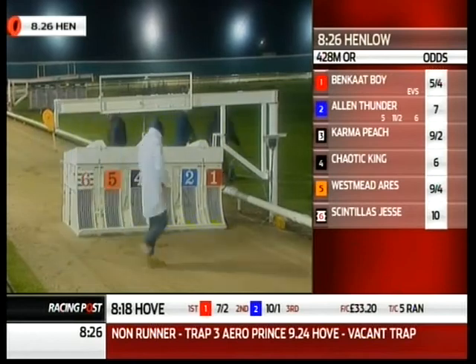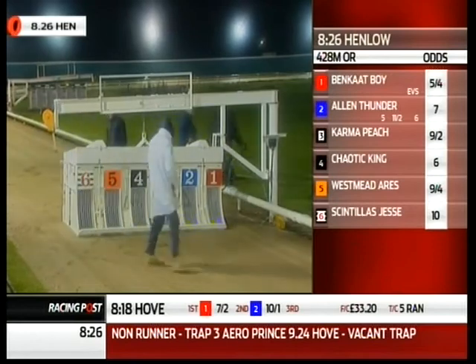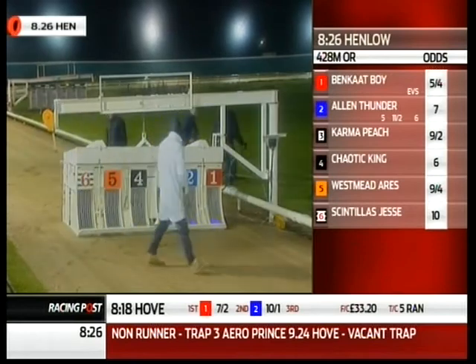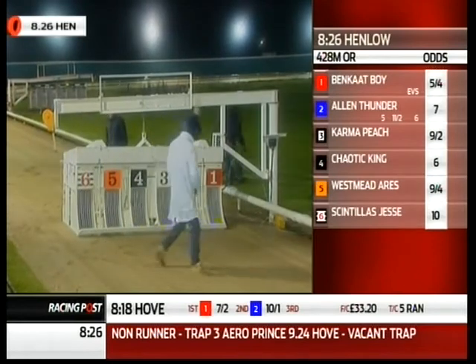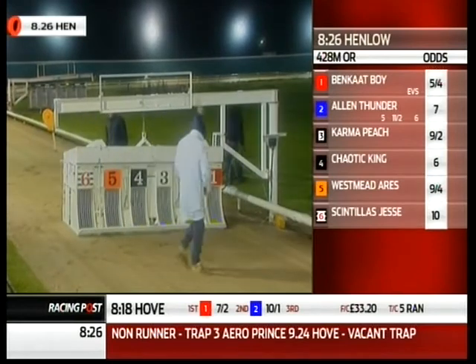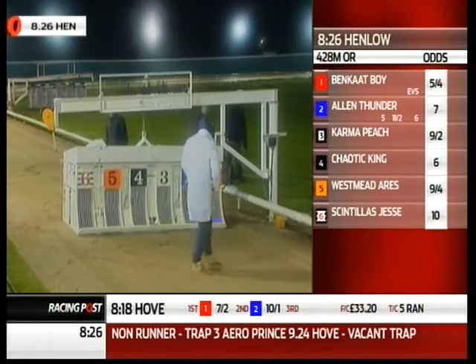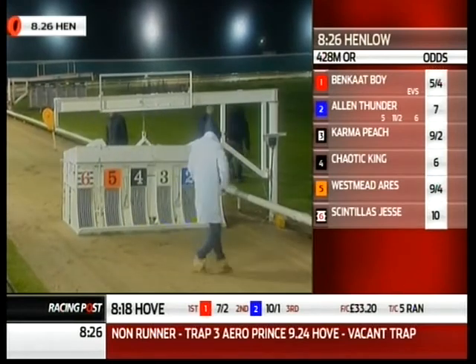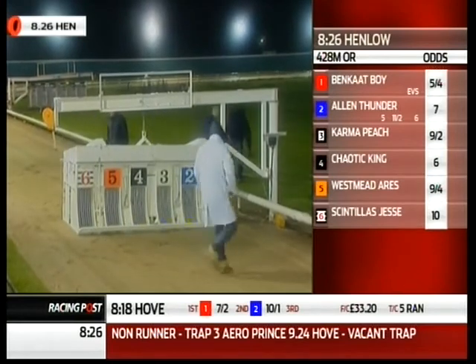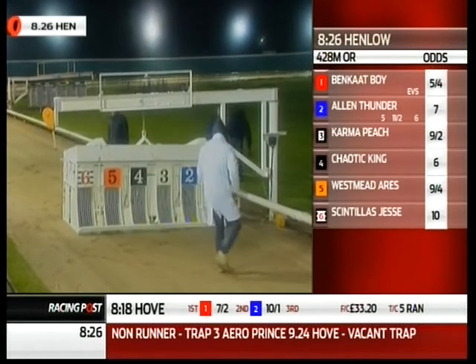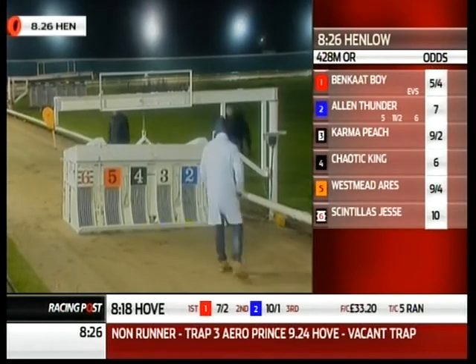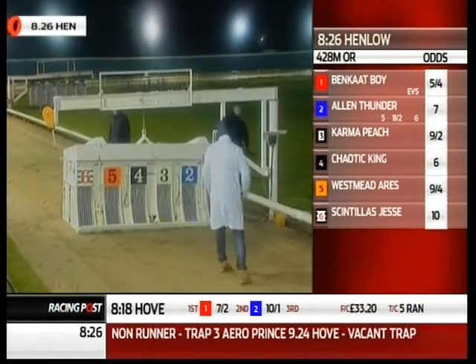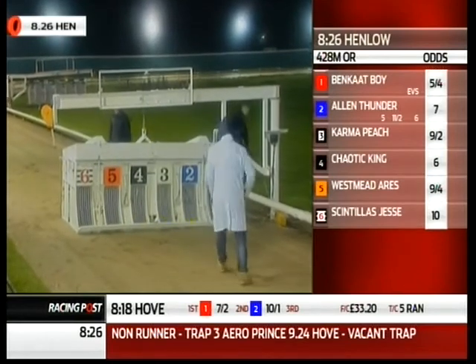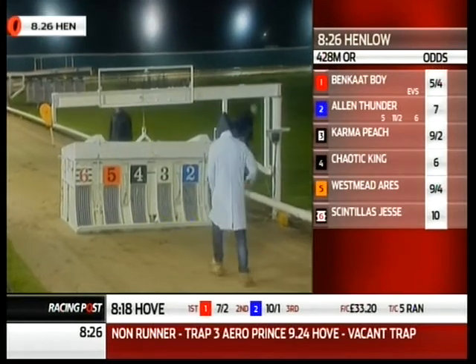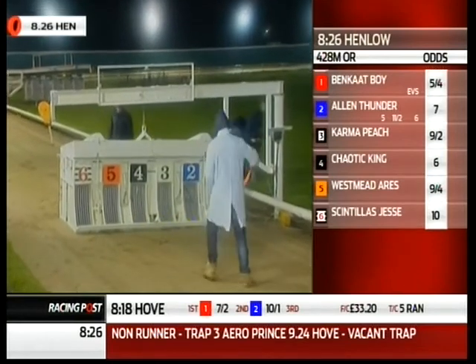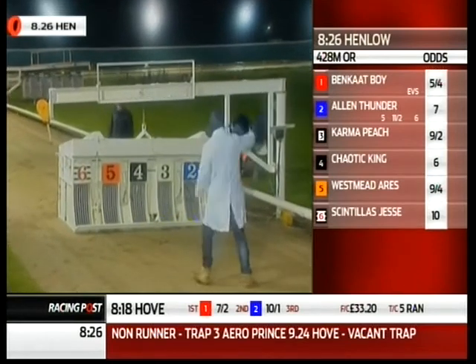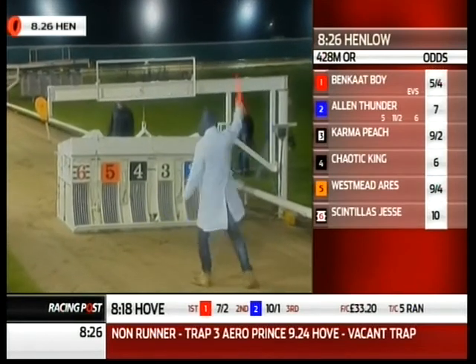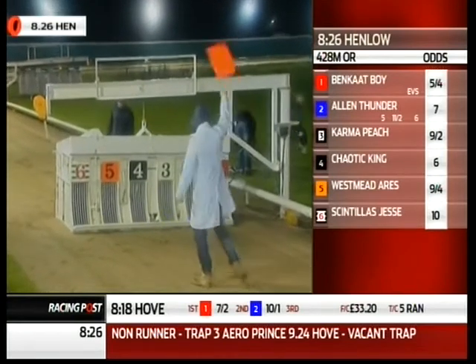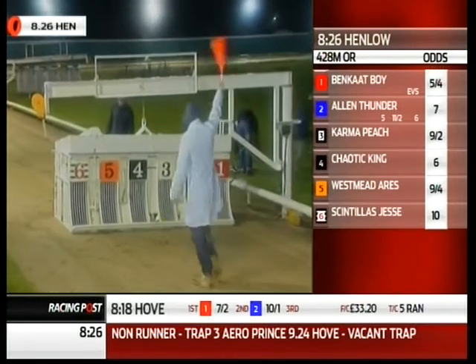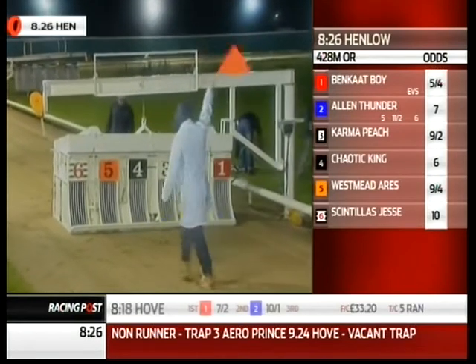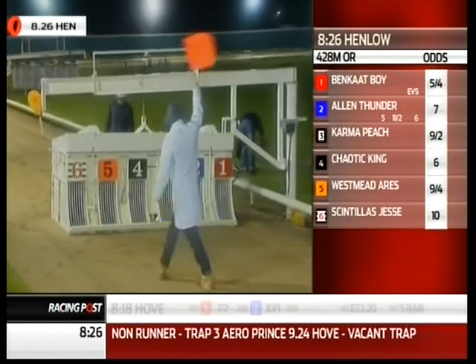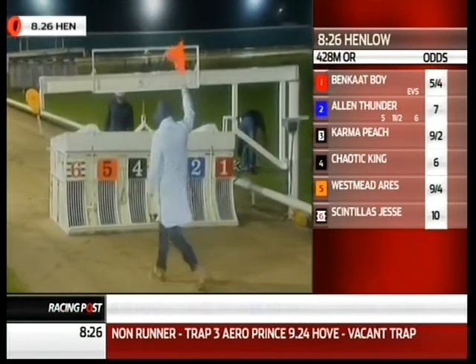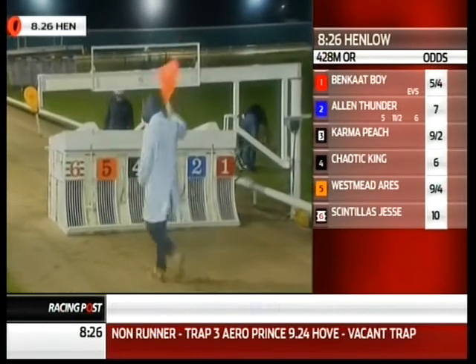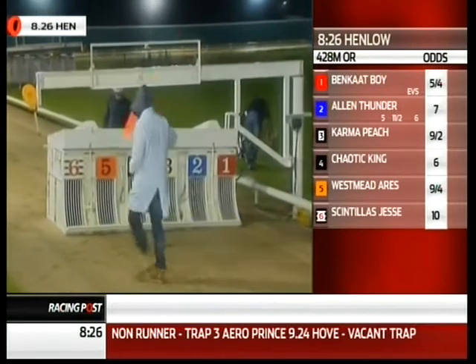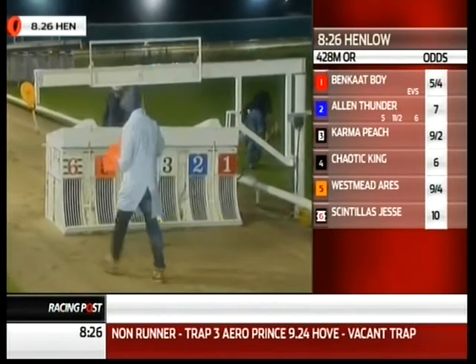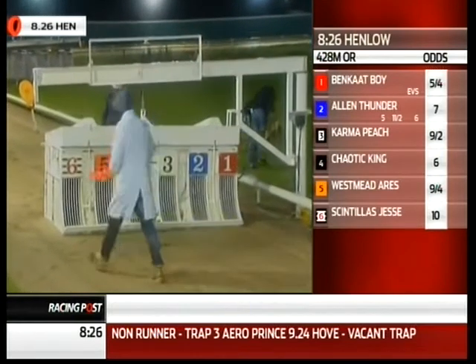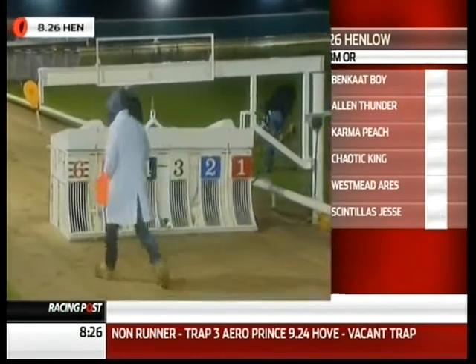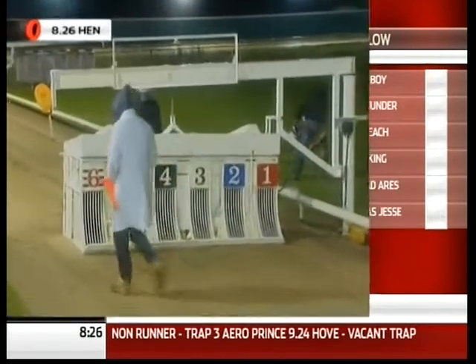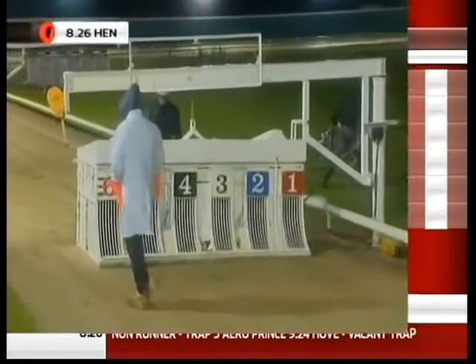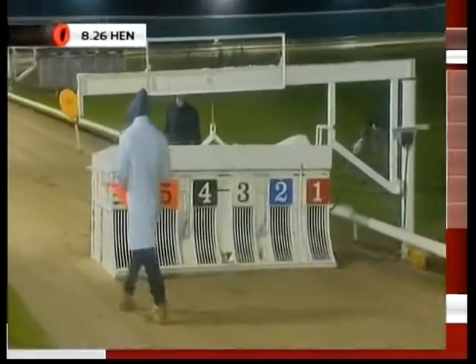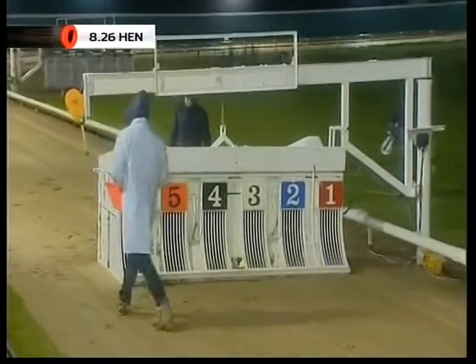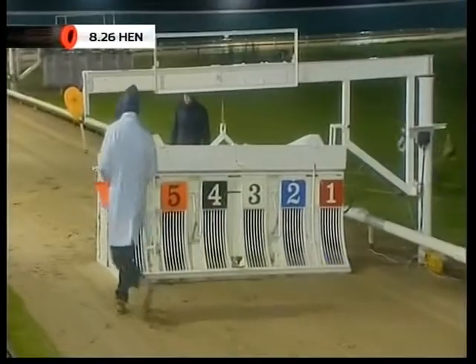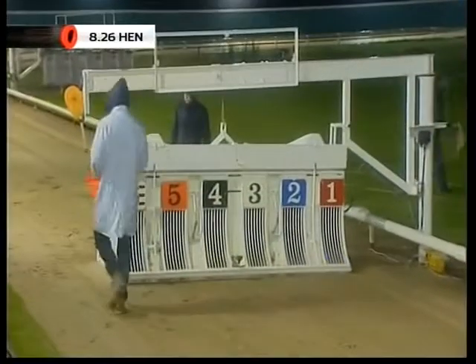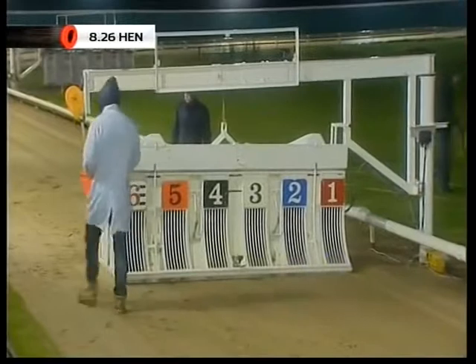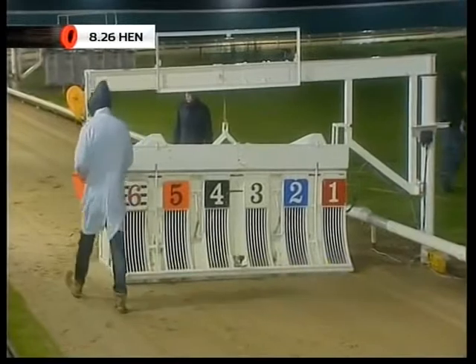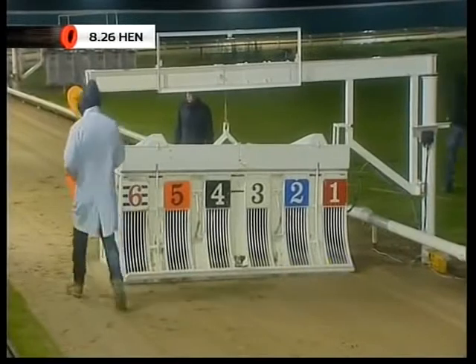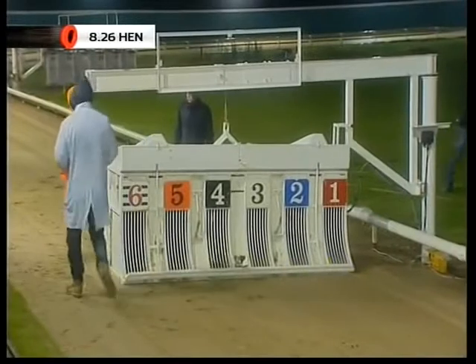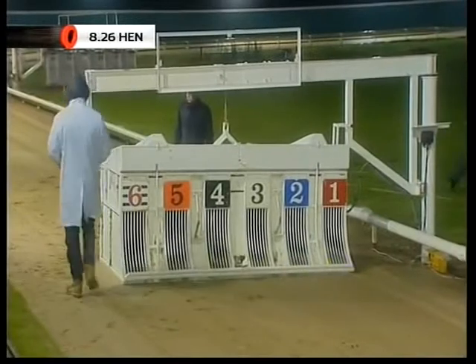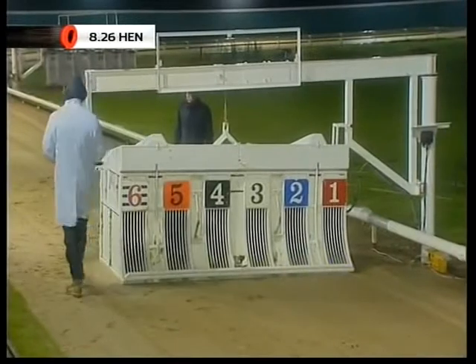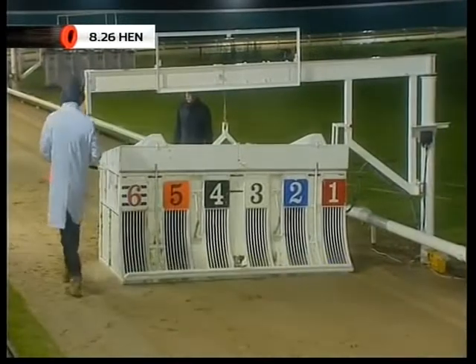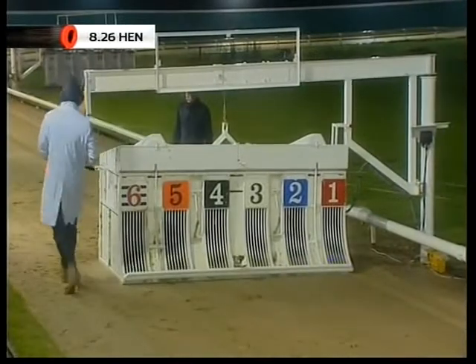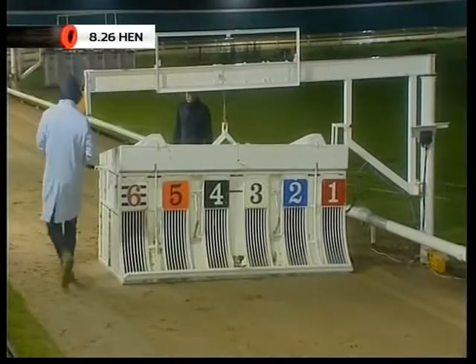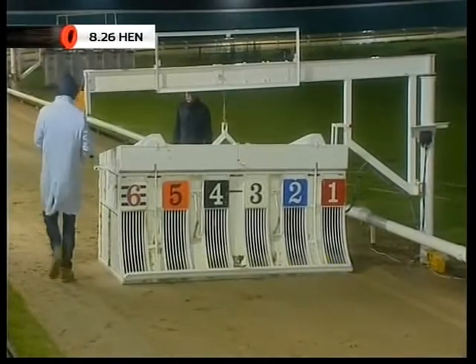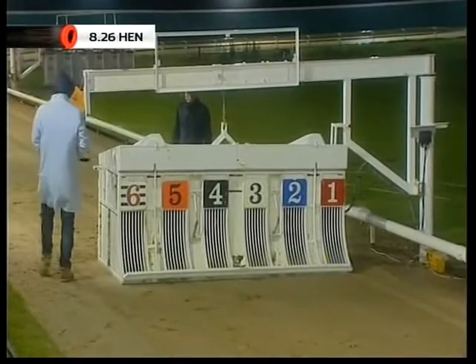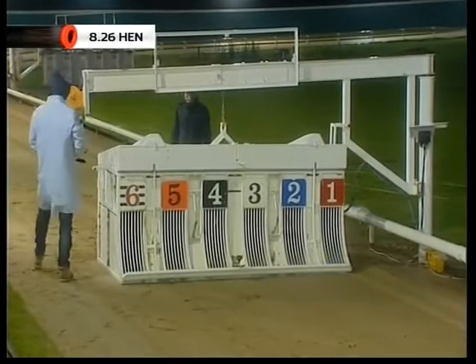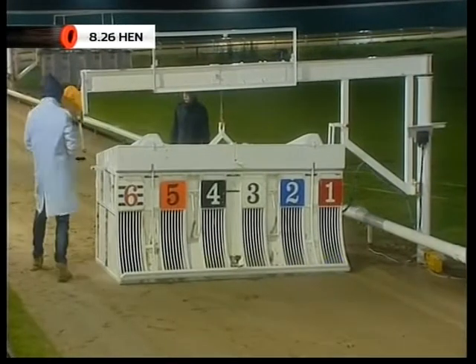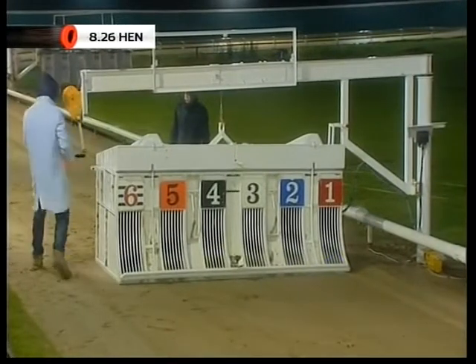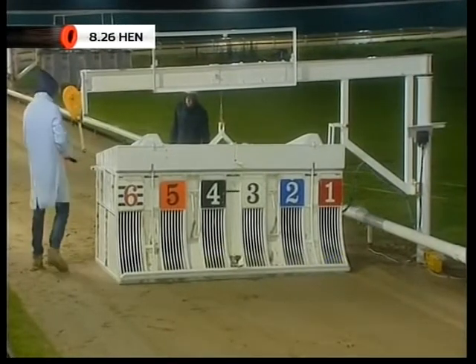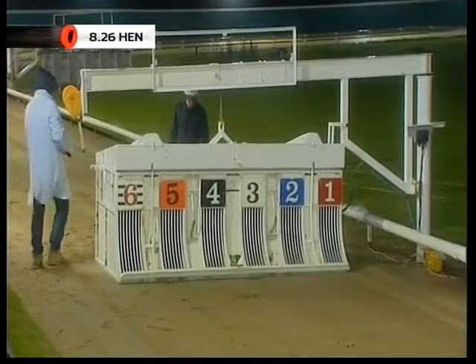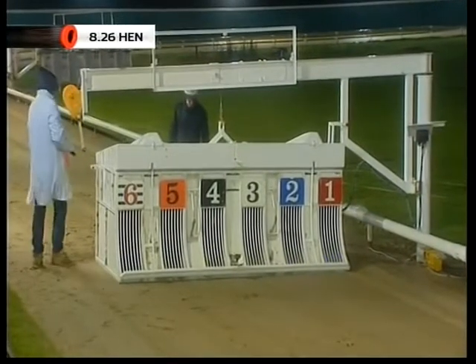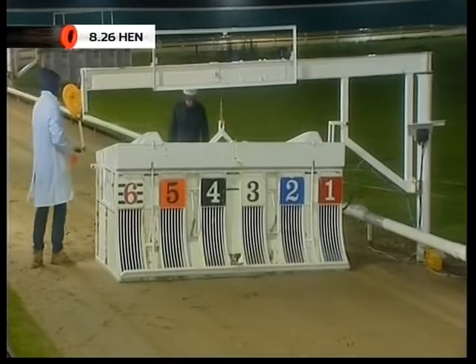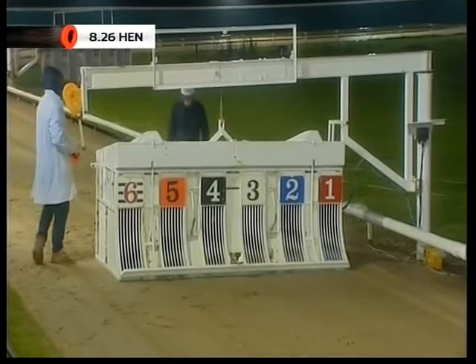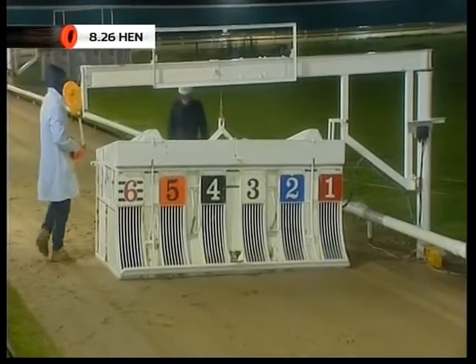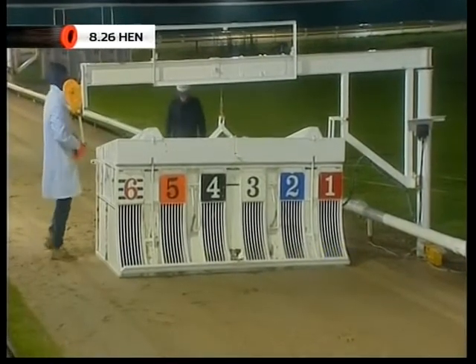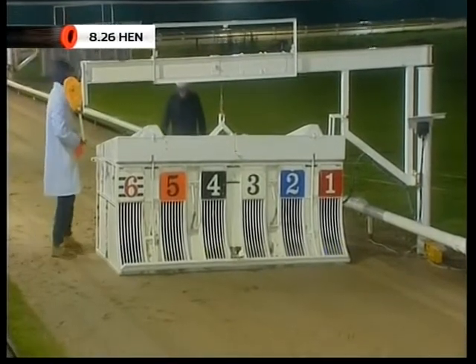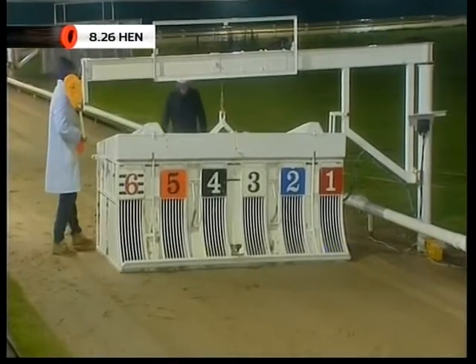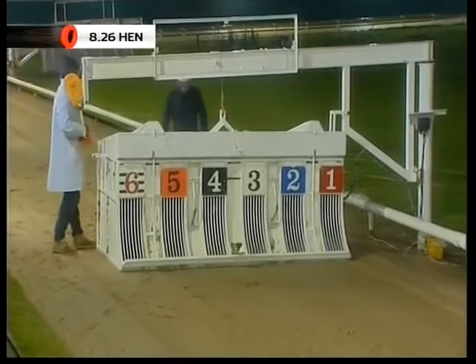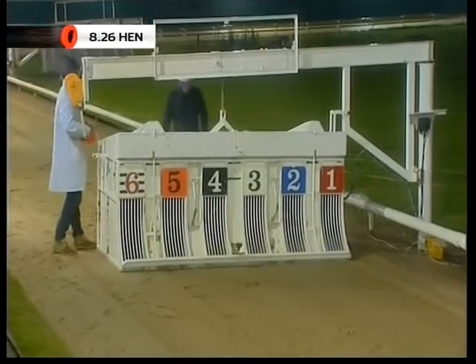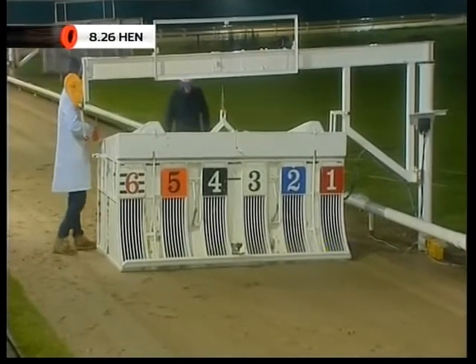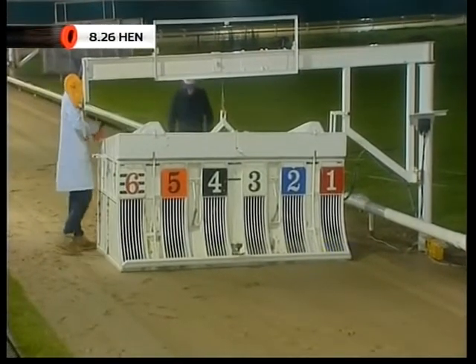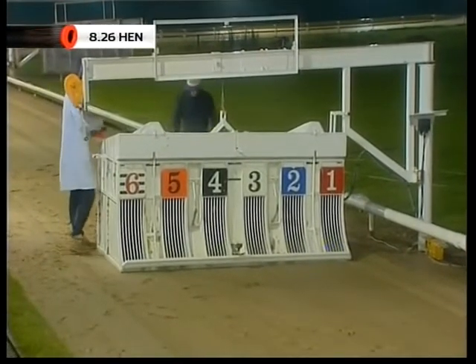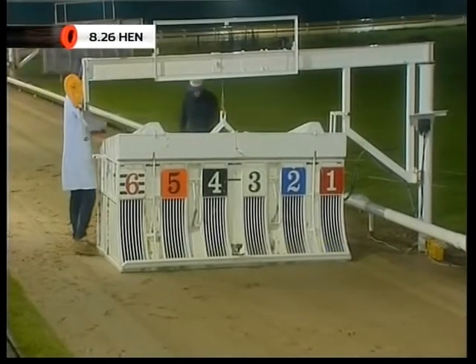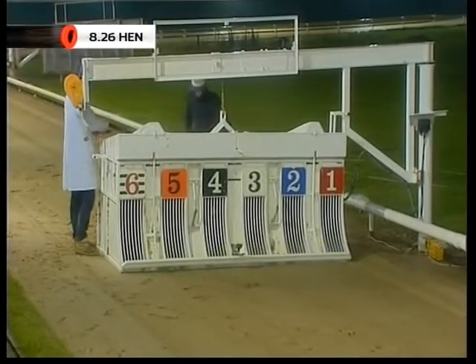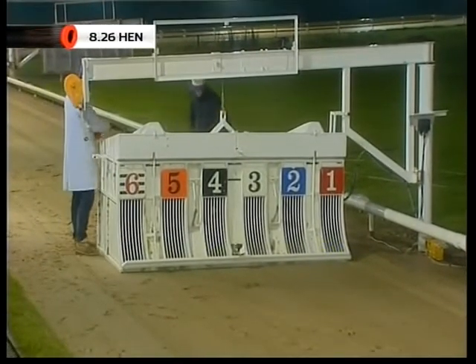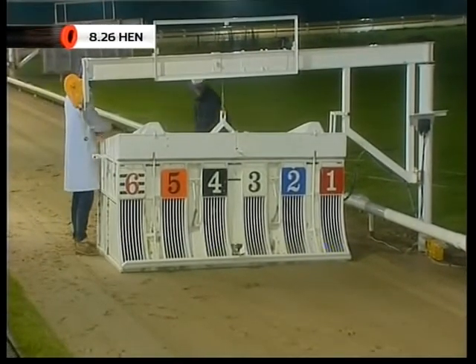Okay, they're all in. It's 5-4 Ben Carboy with the books, a 9-4 bar trap 2, easy to back Alan Thunder. Paul Philpott's ground.